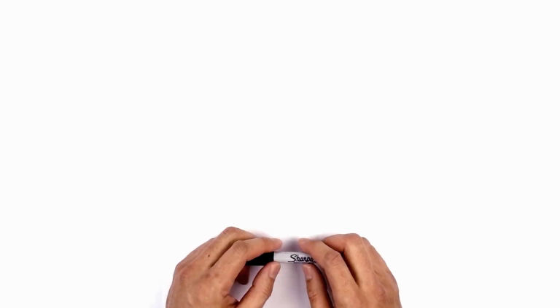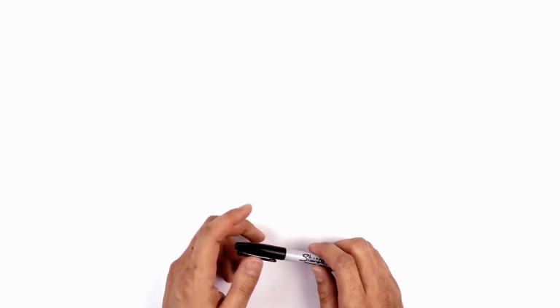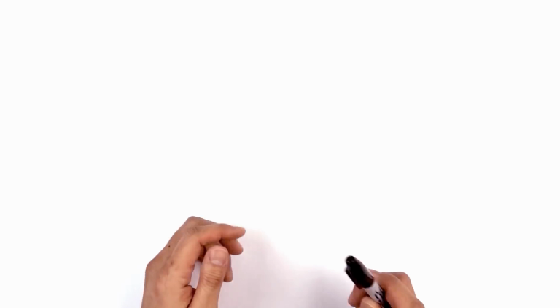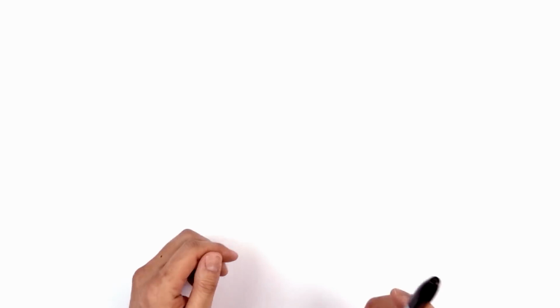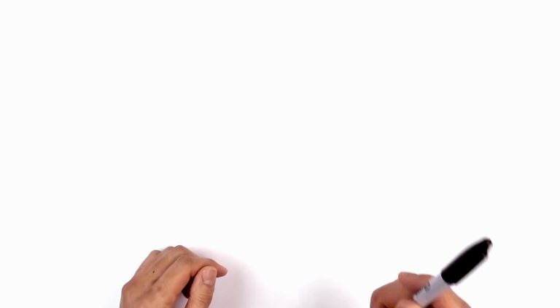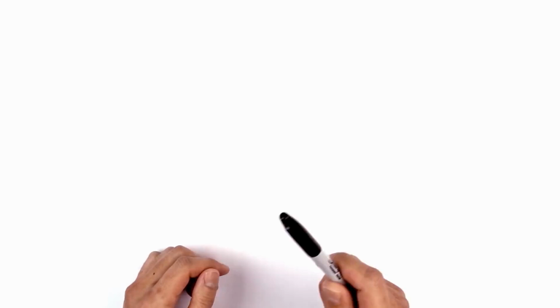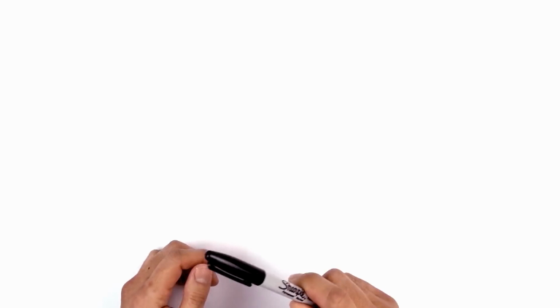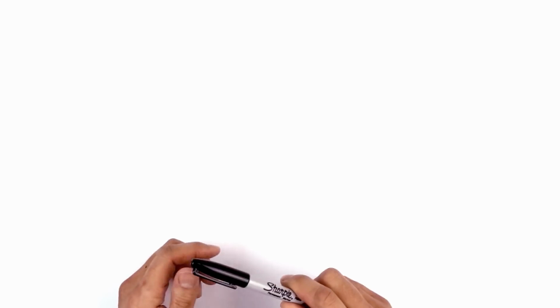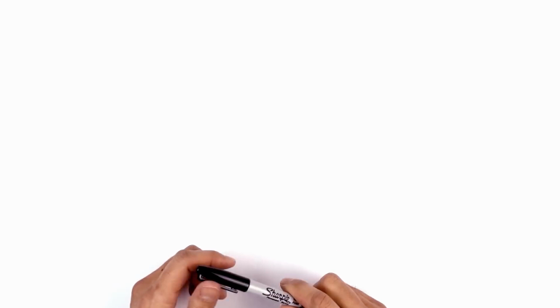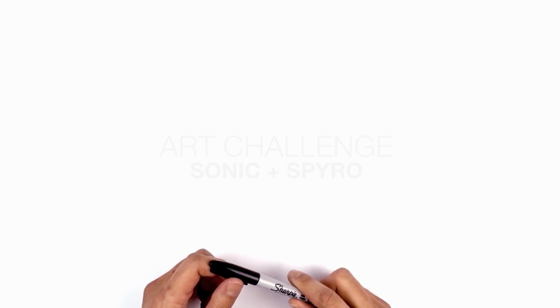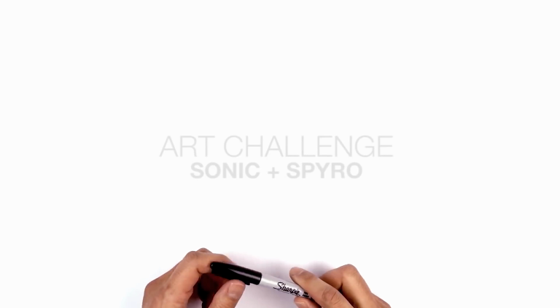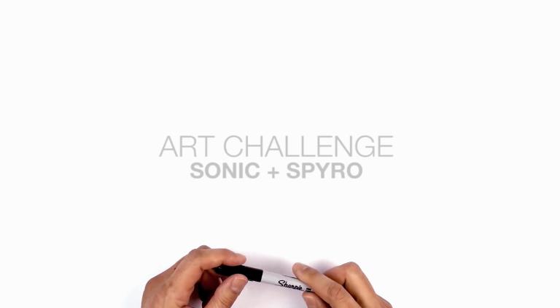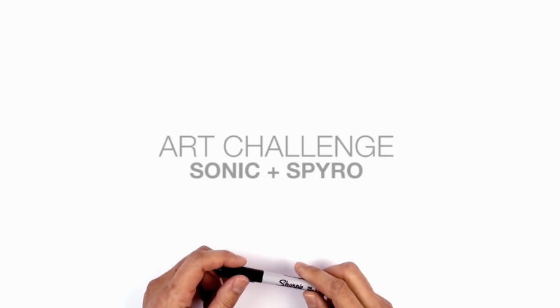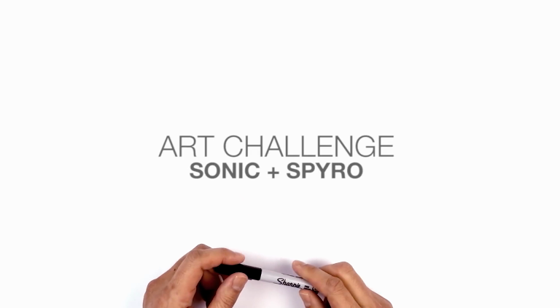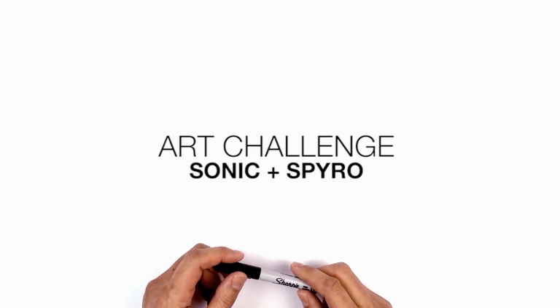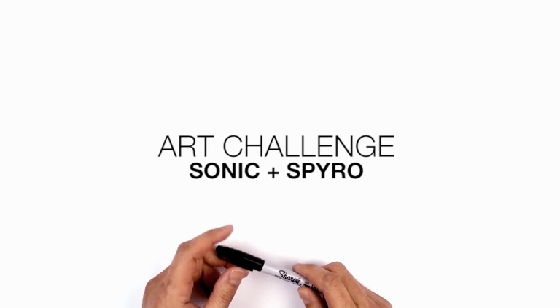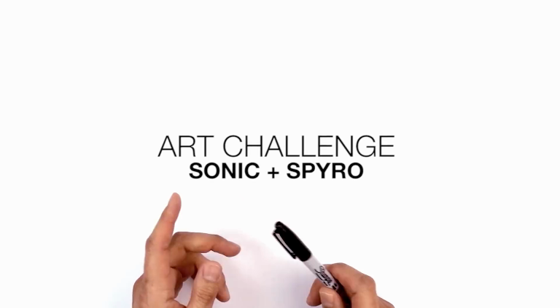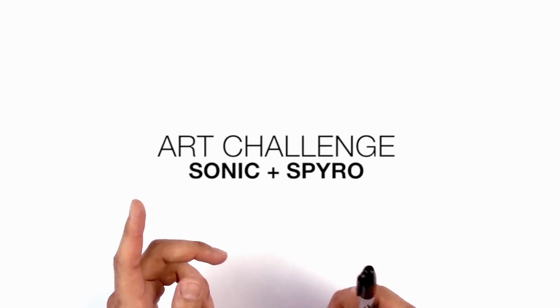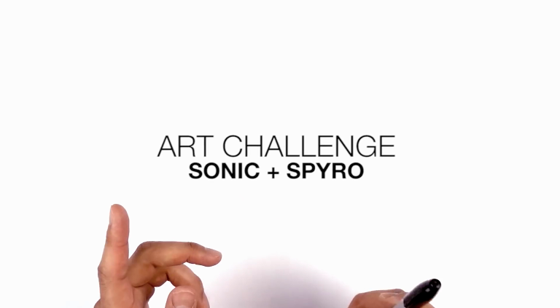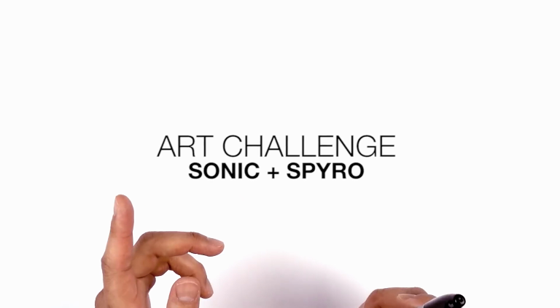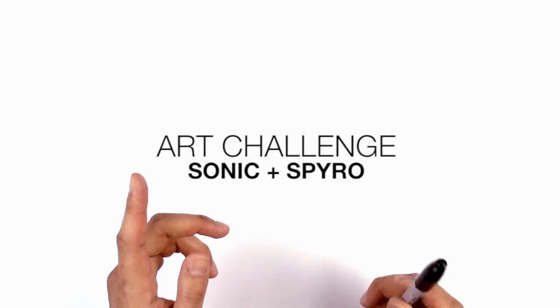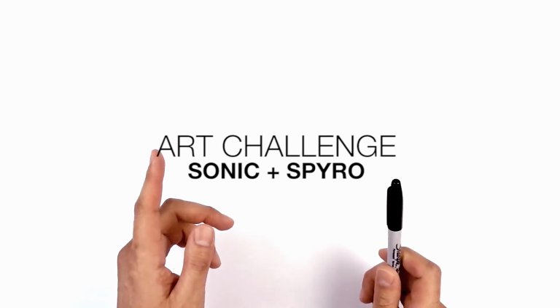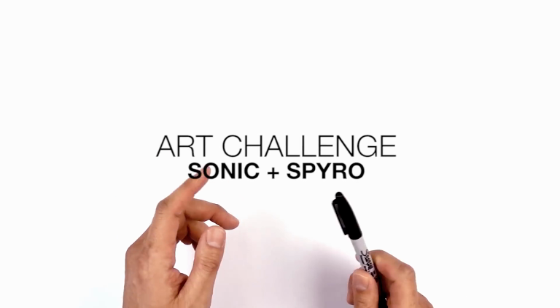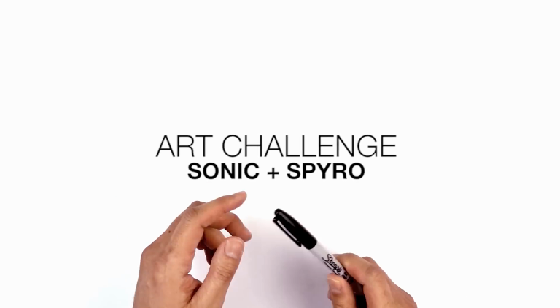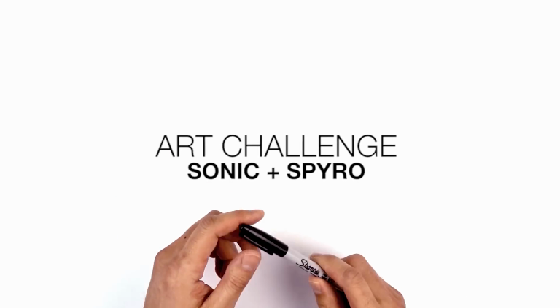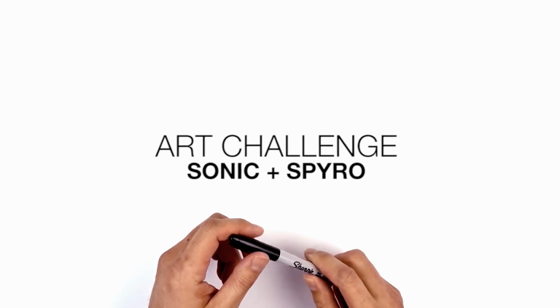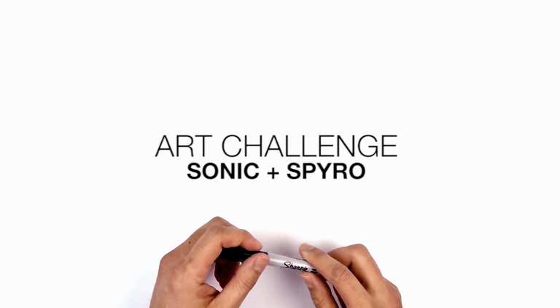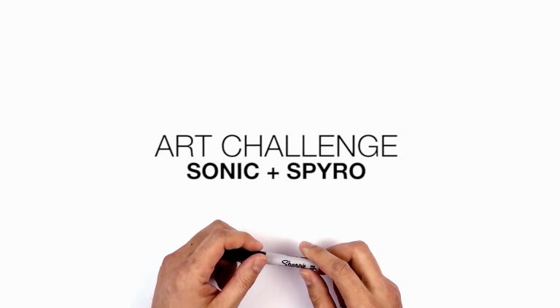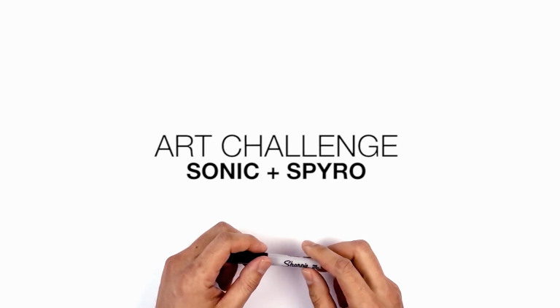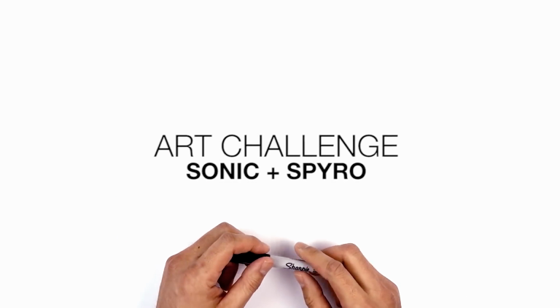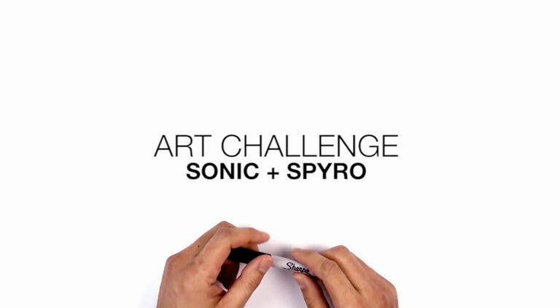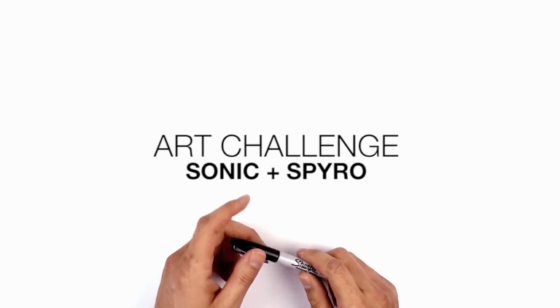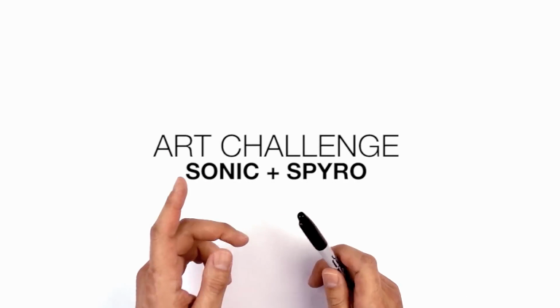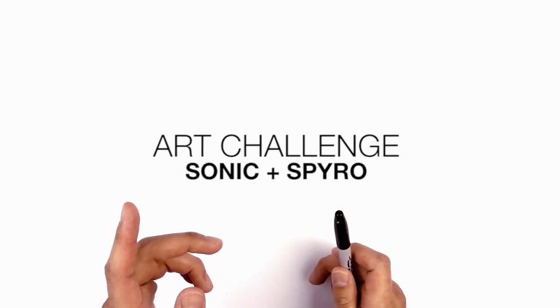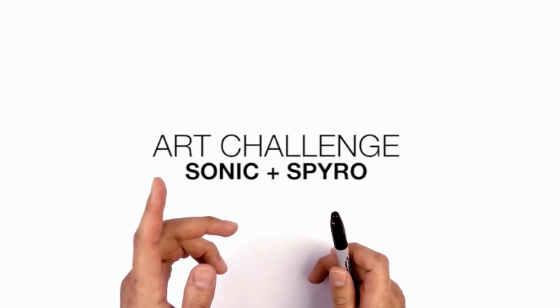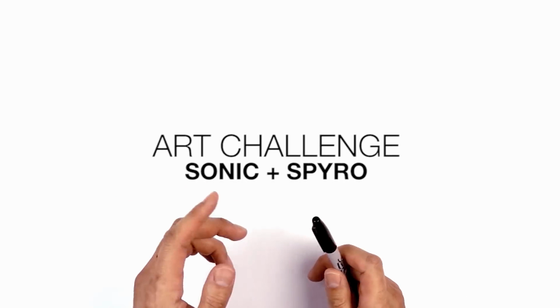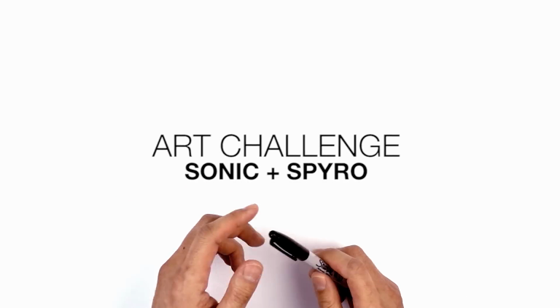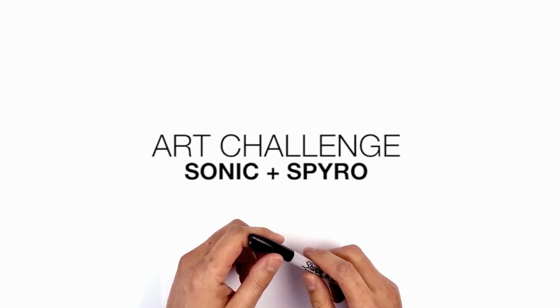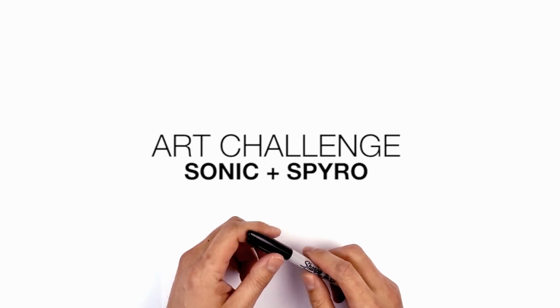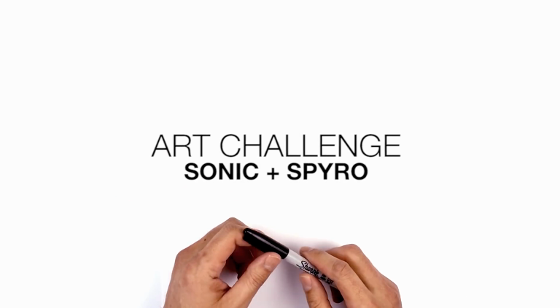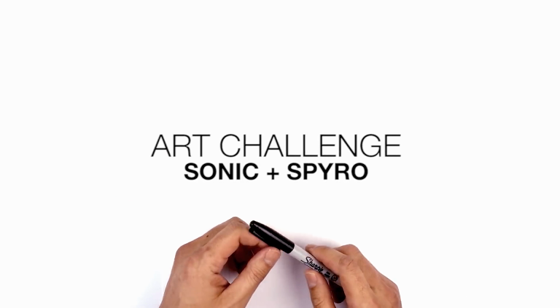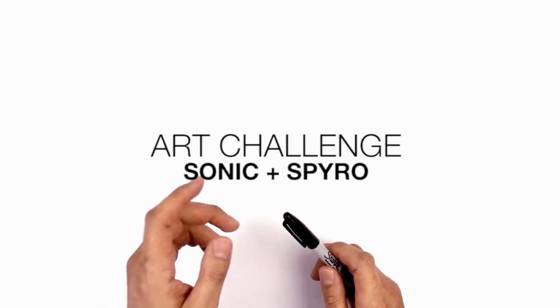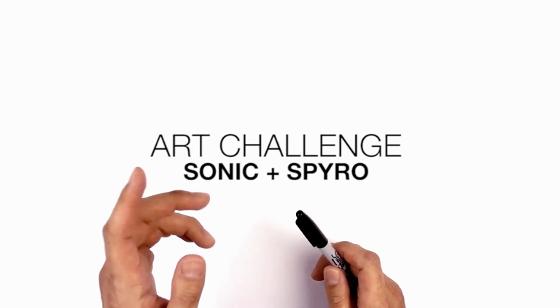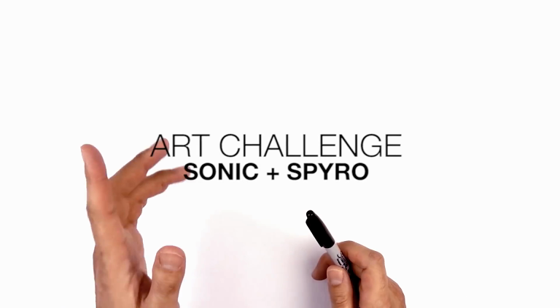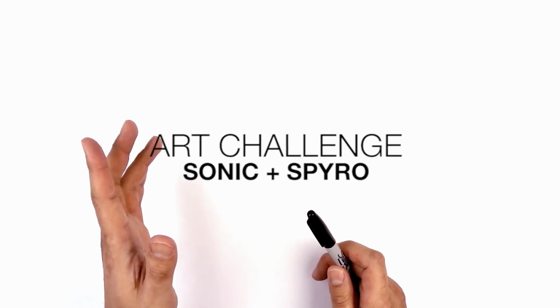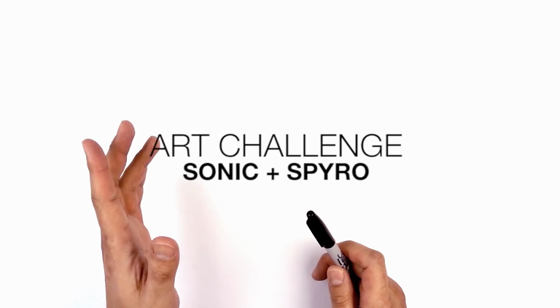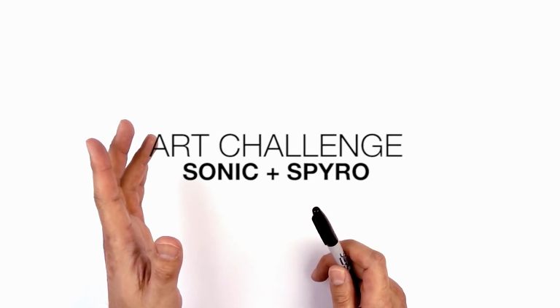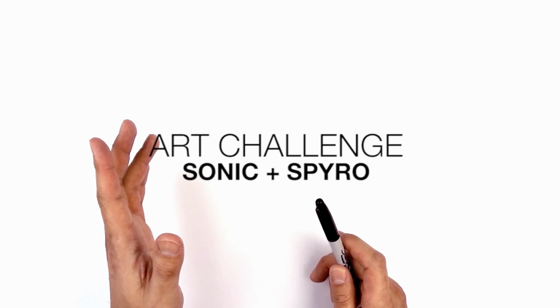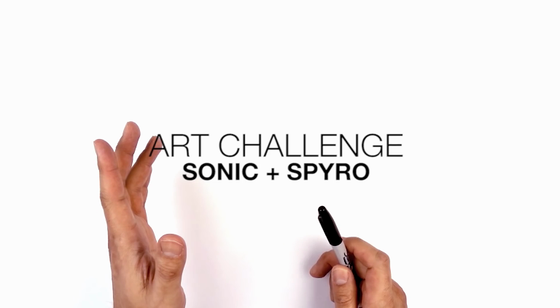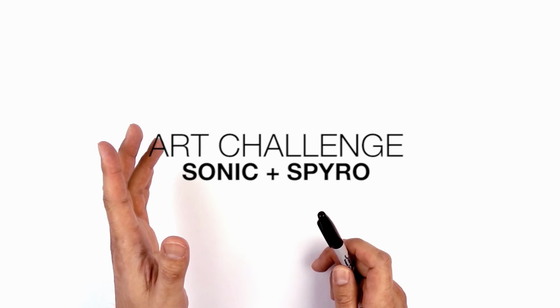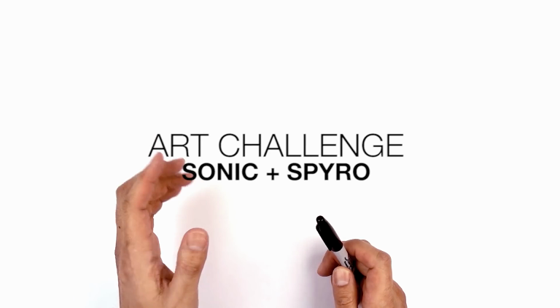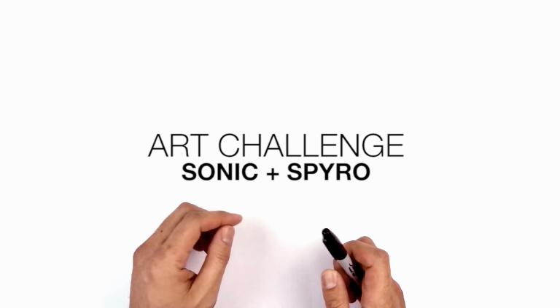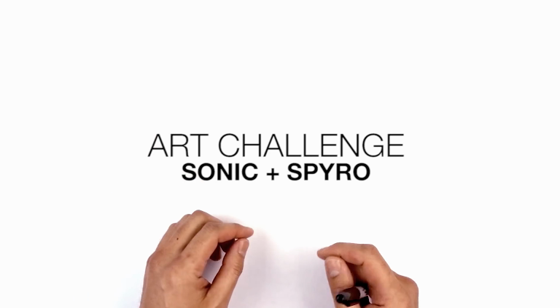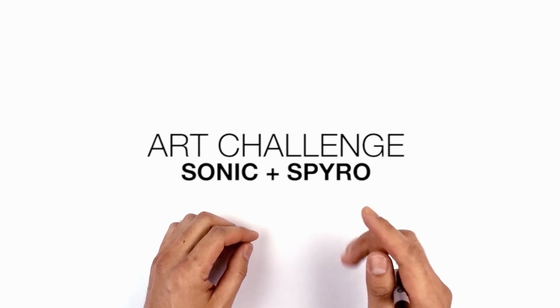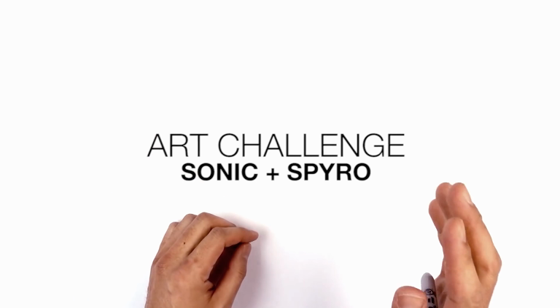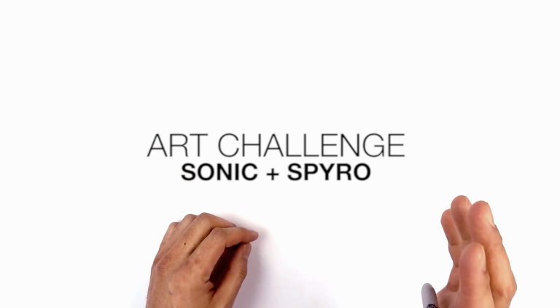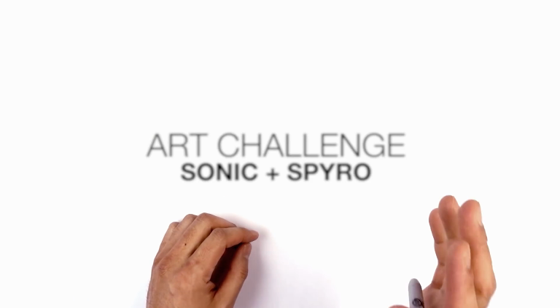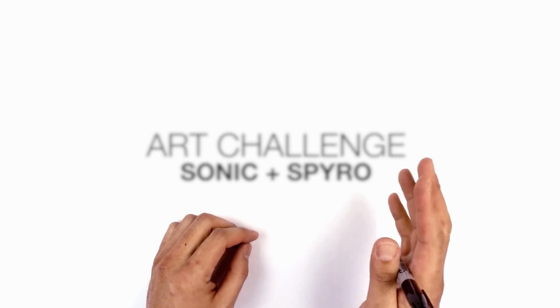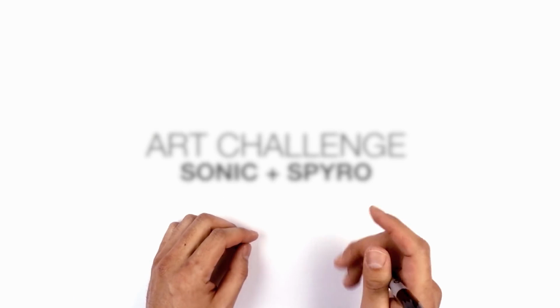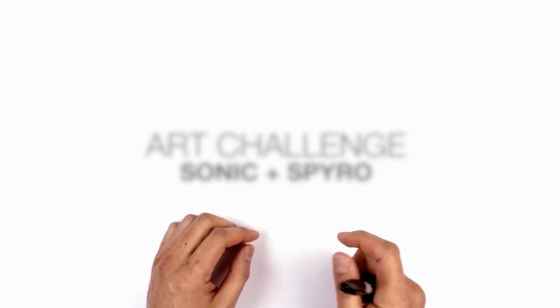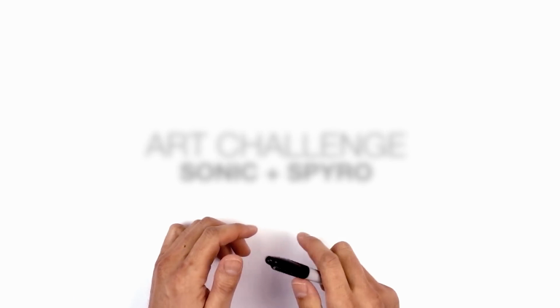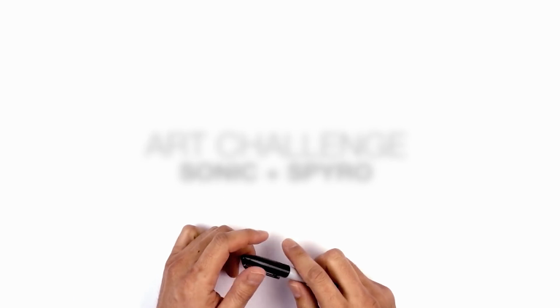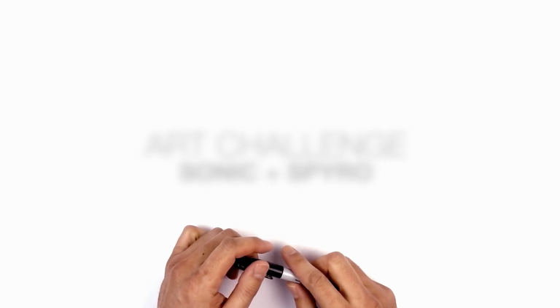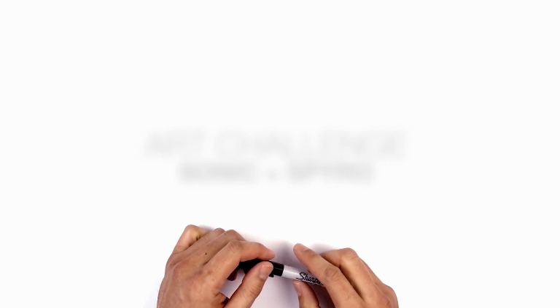Hey everyone and welcome to the club and welcome to another weekend art challenge. Today I'll be fusing Sonic the Hedgehog with Spyro the Dragon.